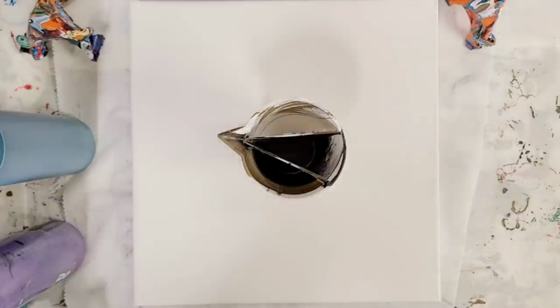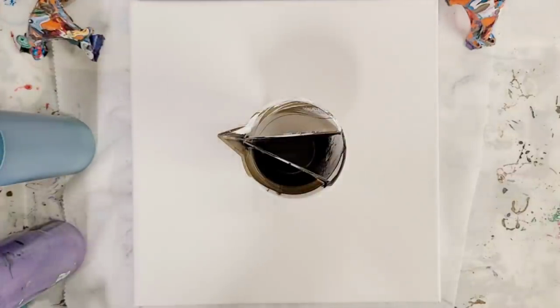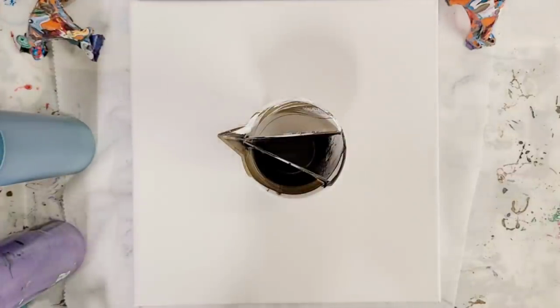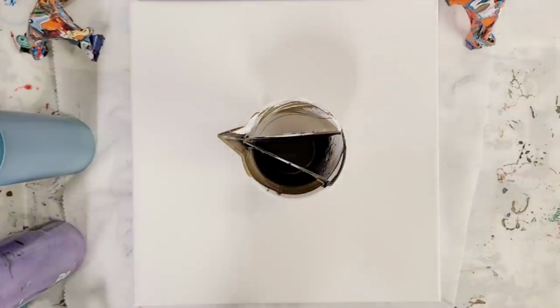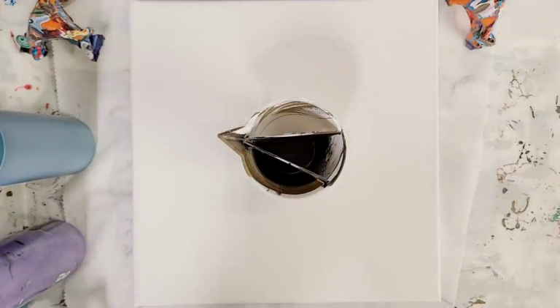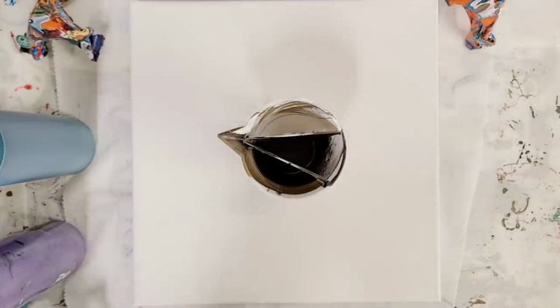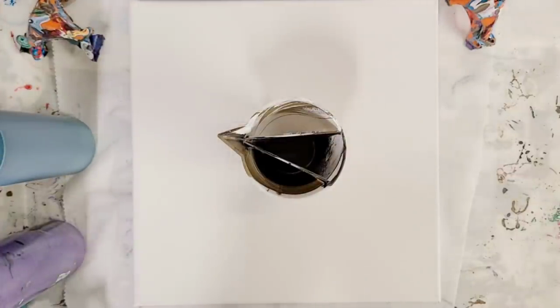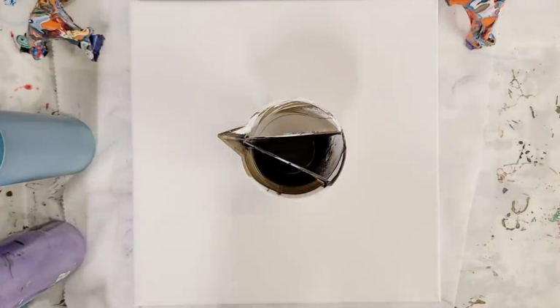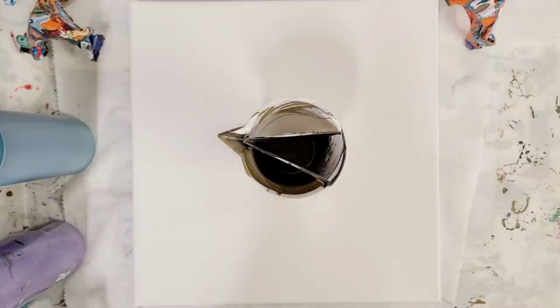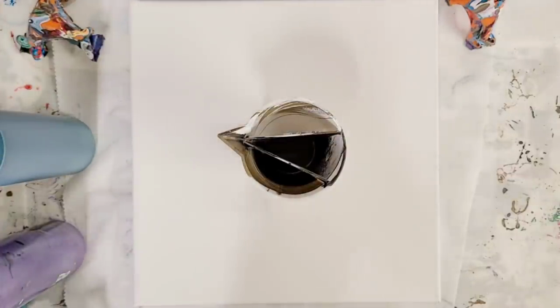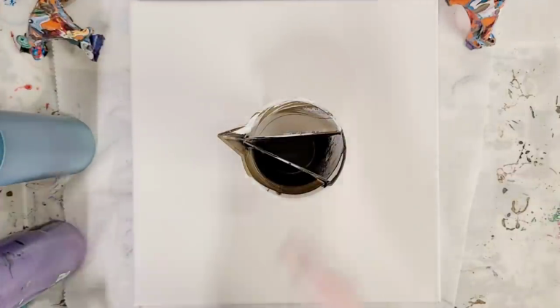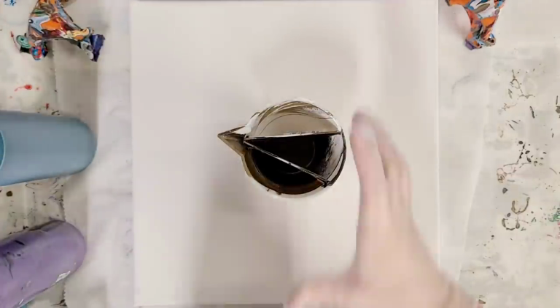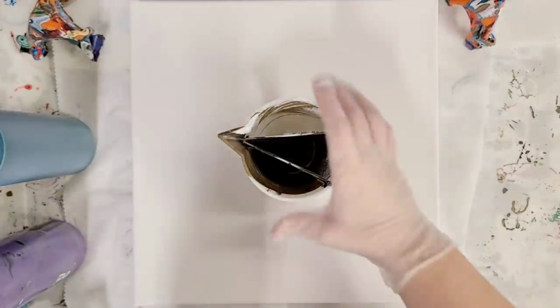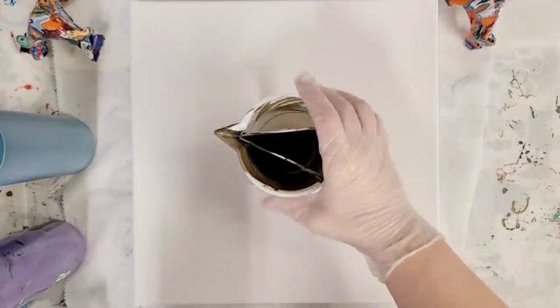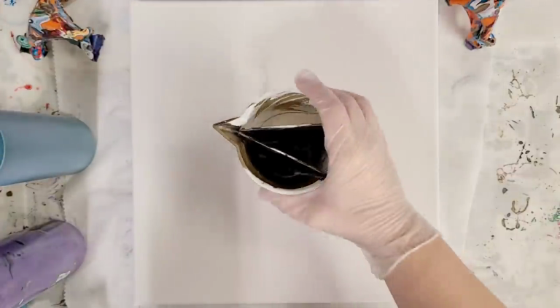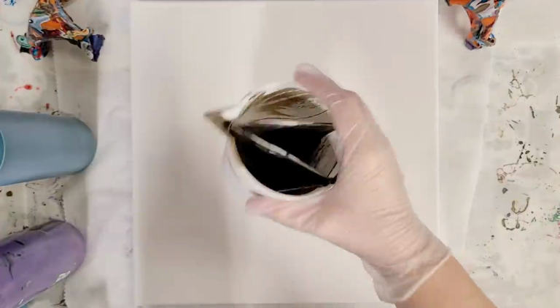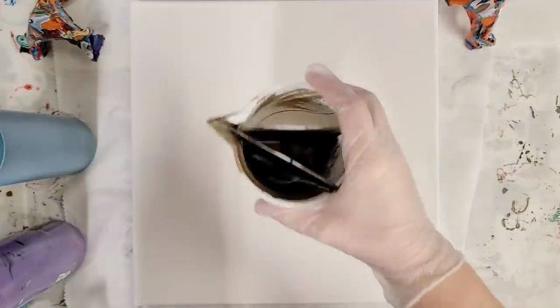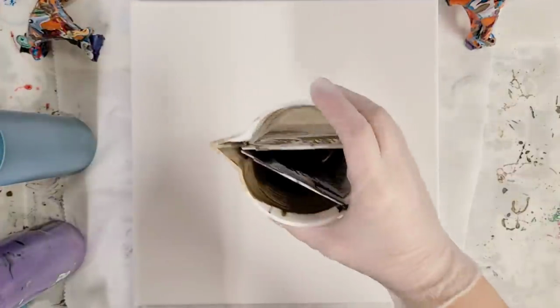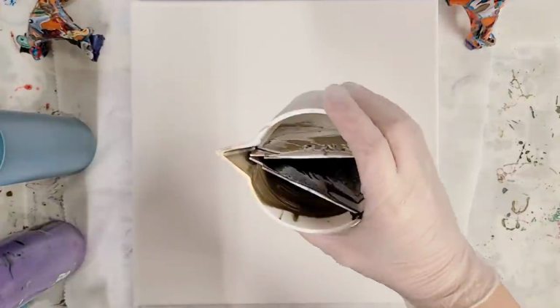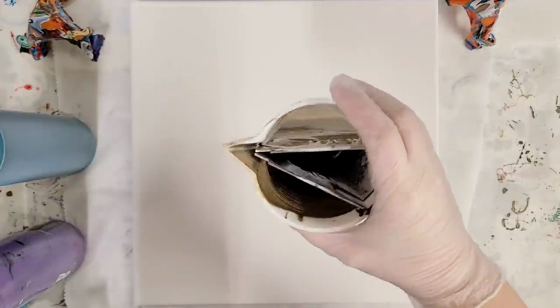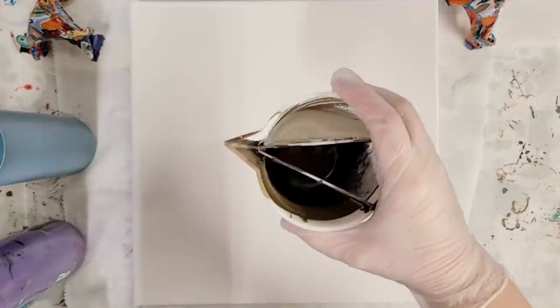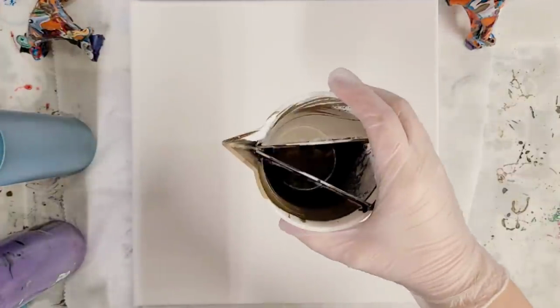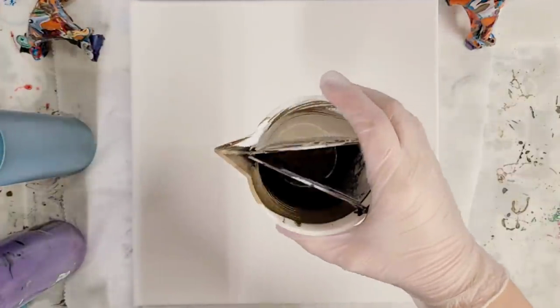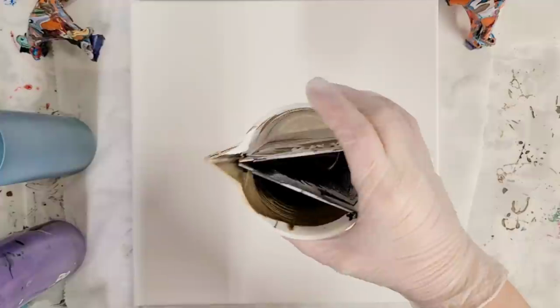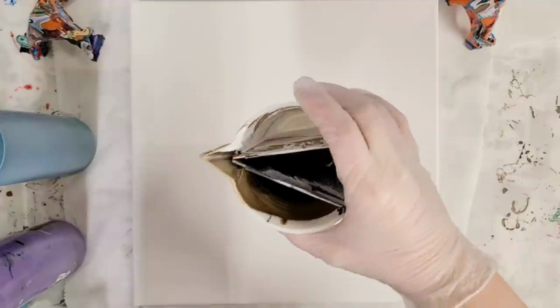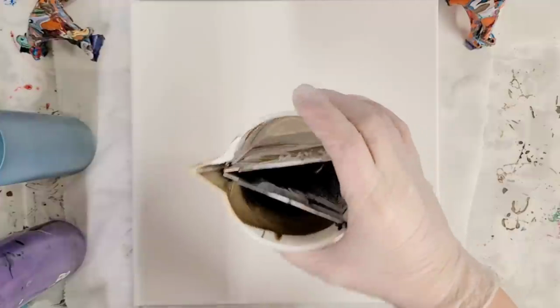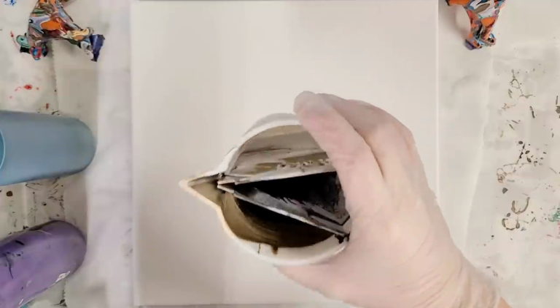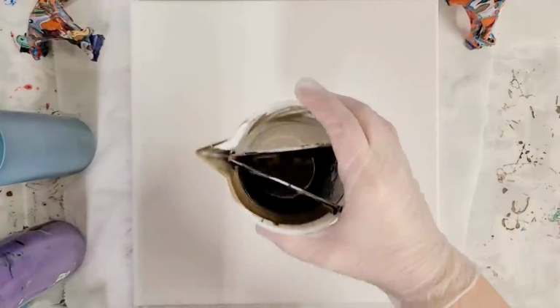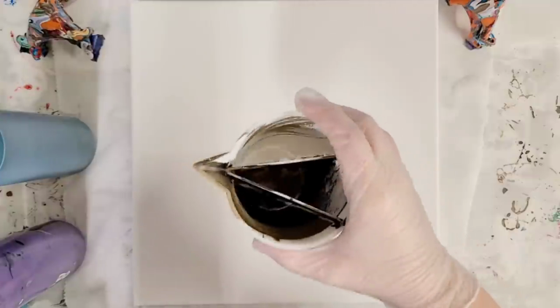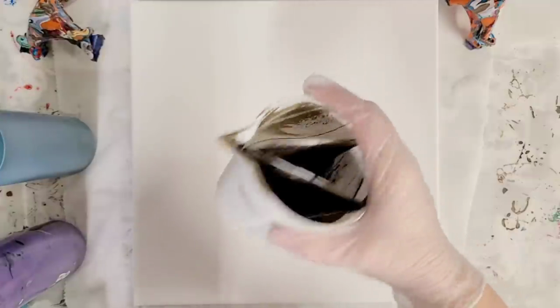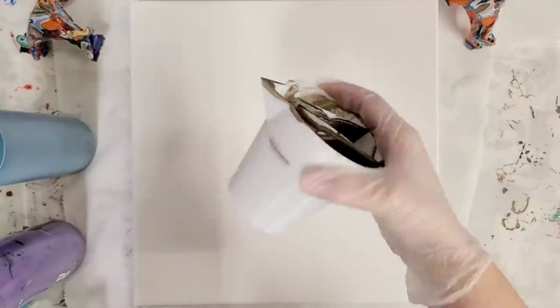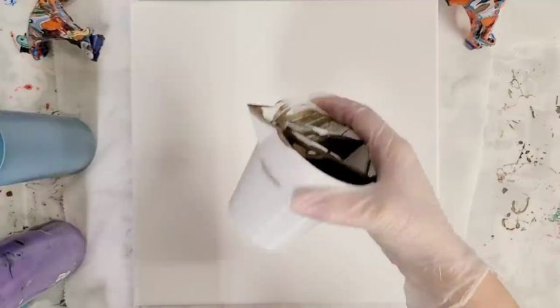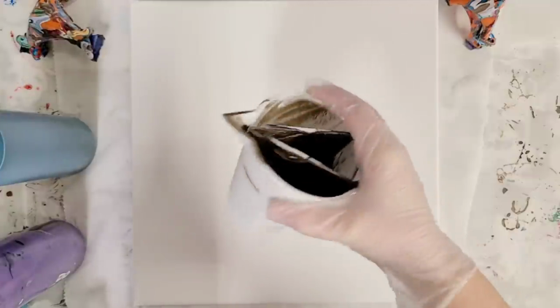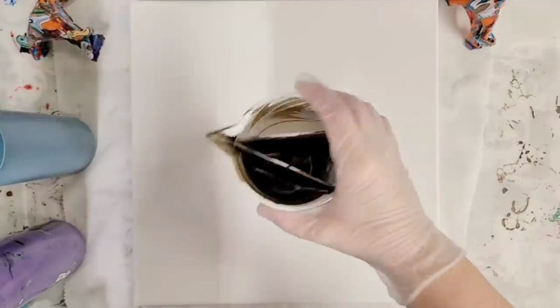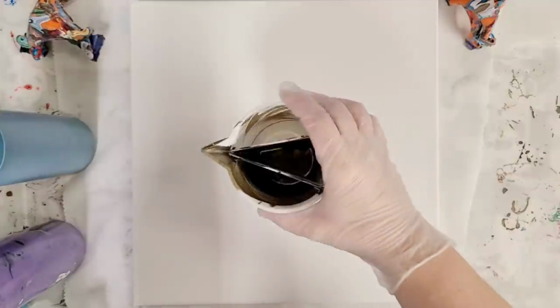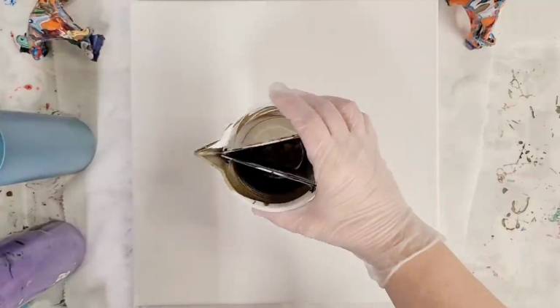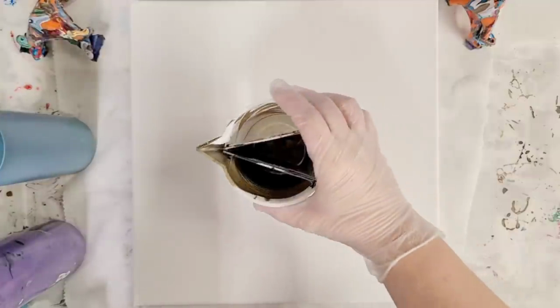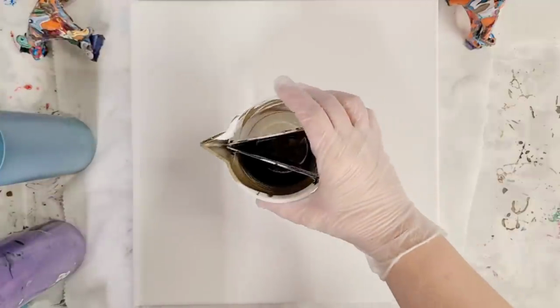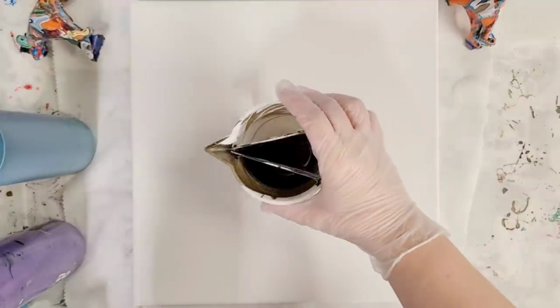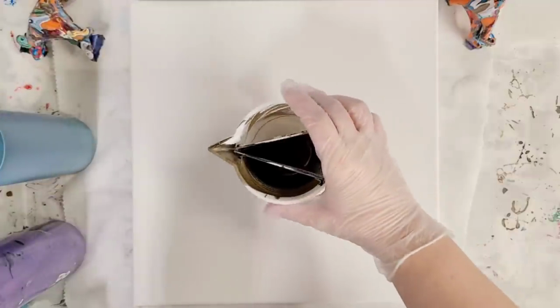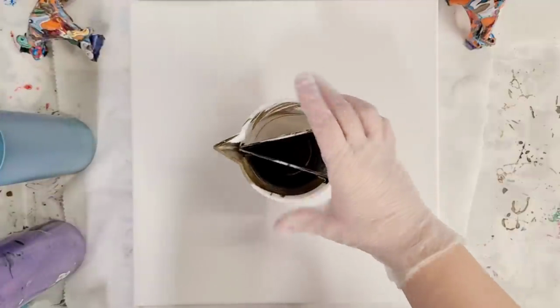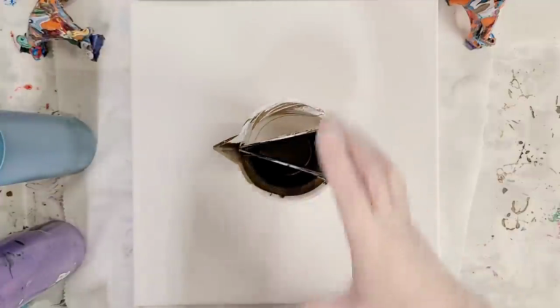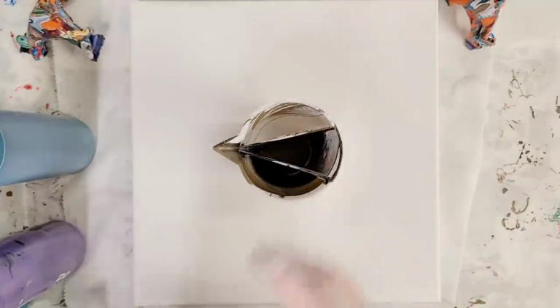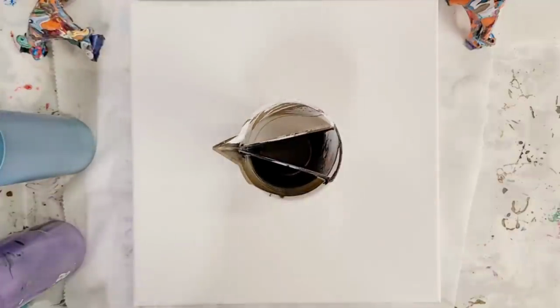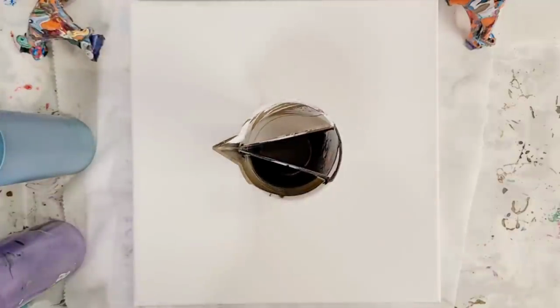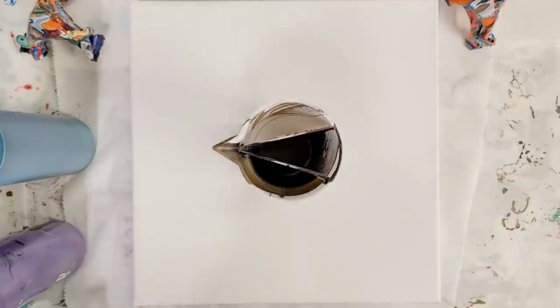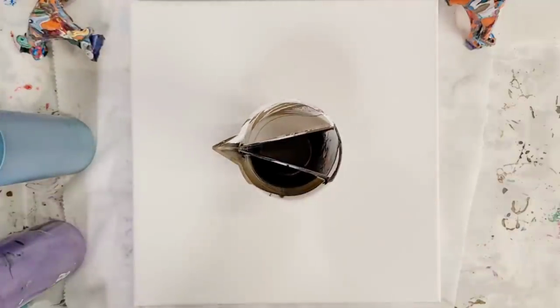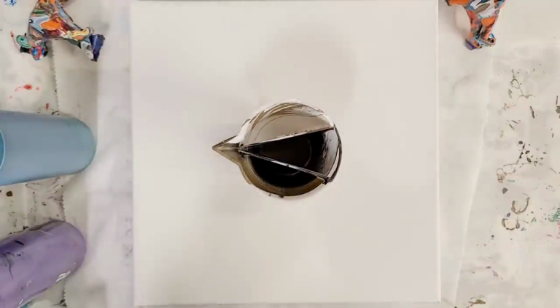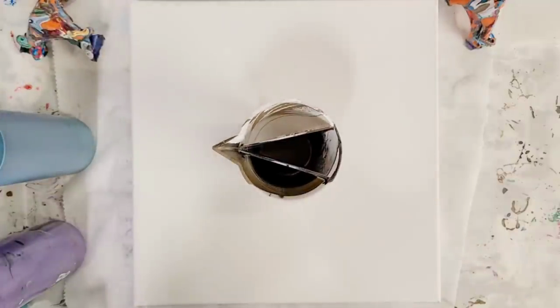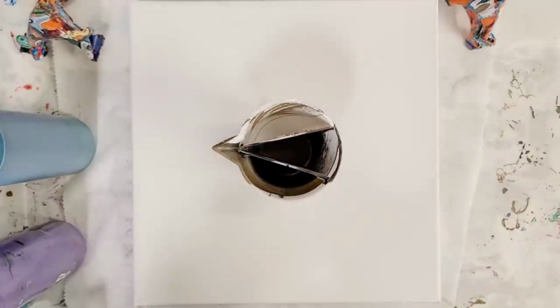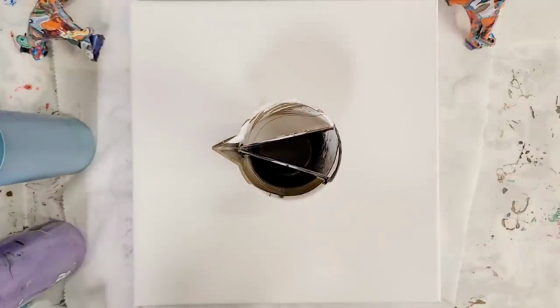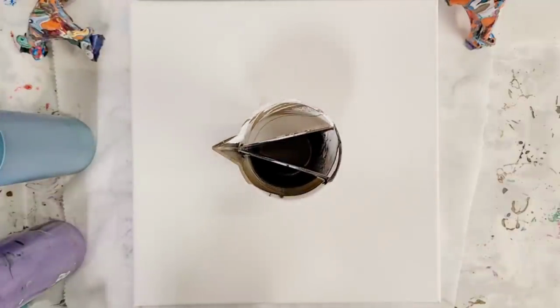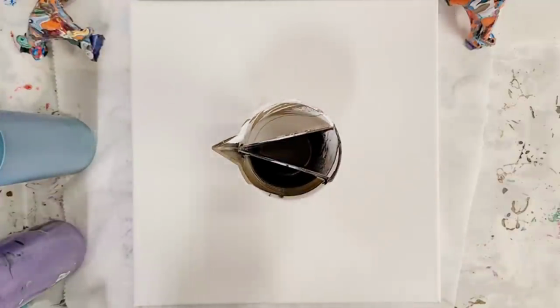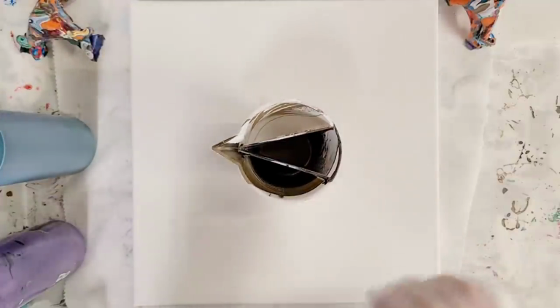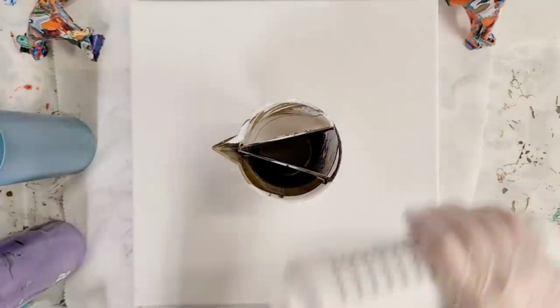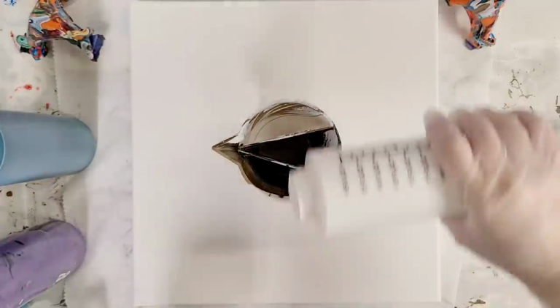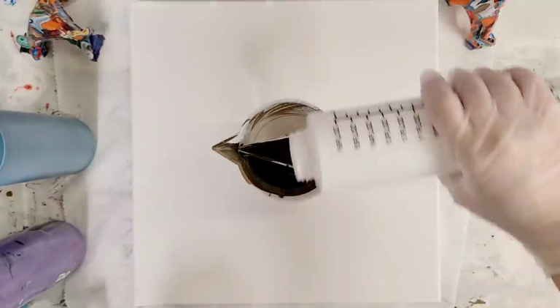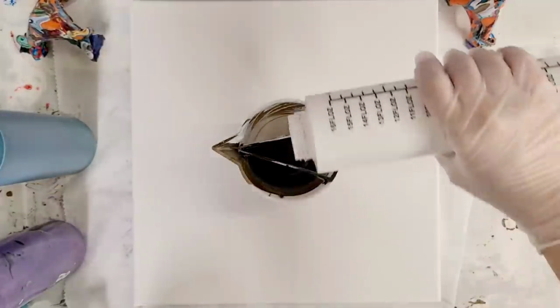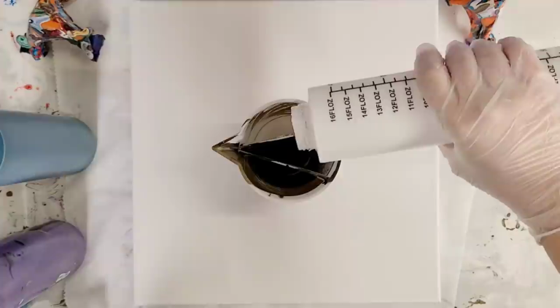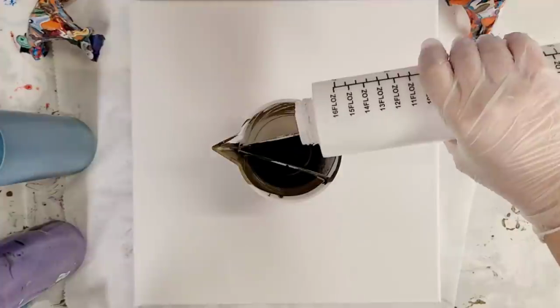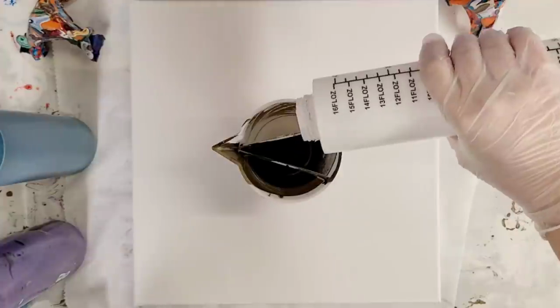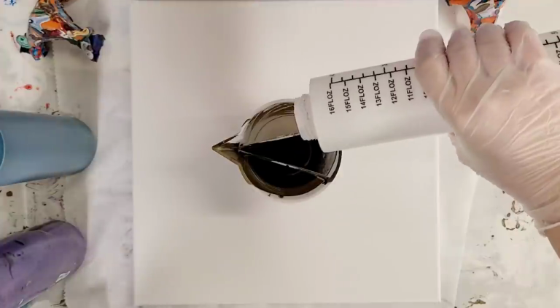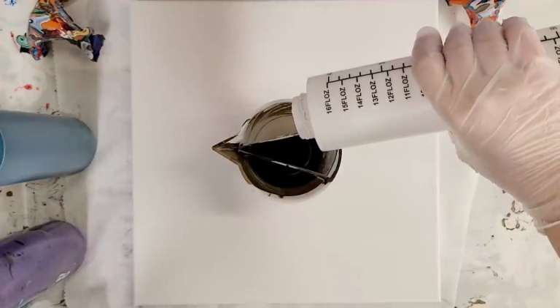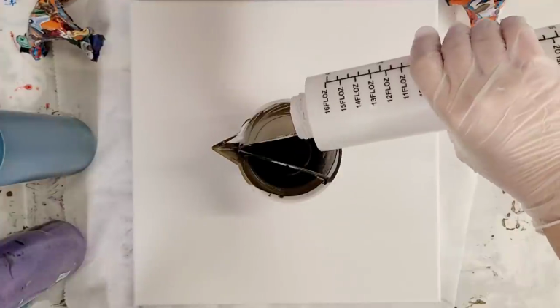I am going to be using one of my split cups — I make these myself and sell them in my Etsy store, link in the description.